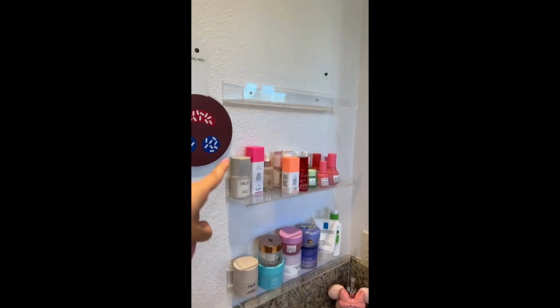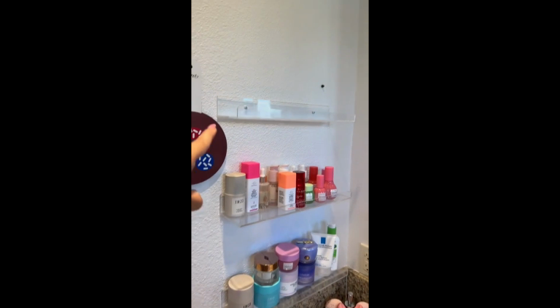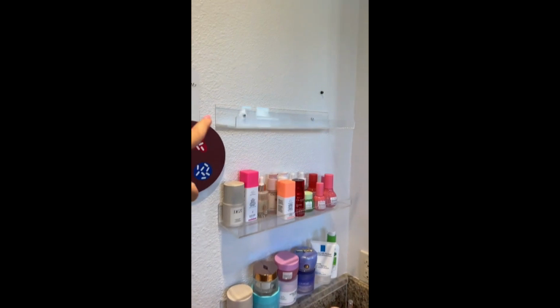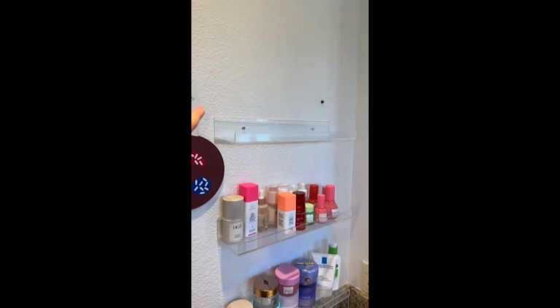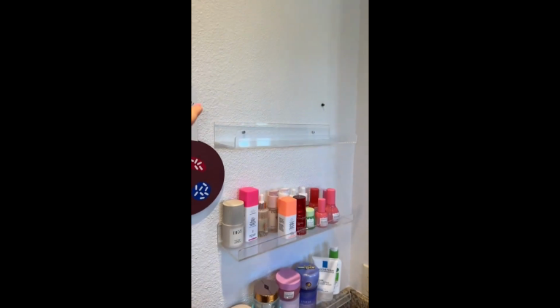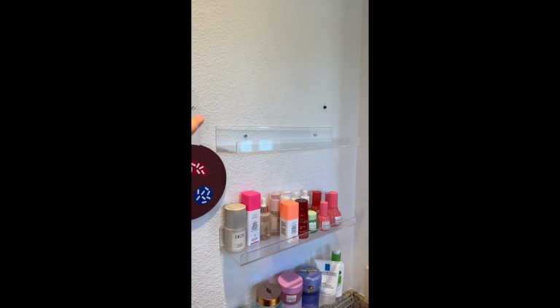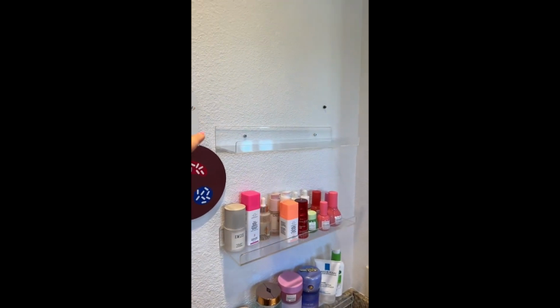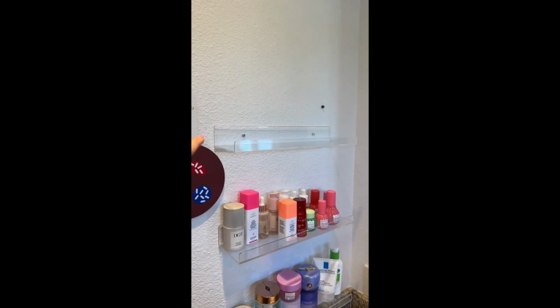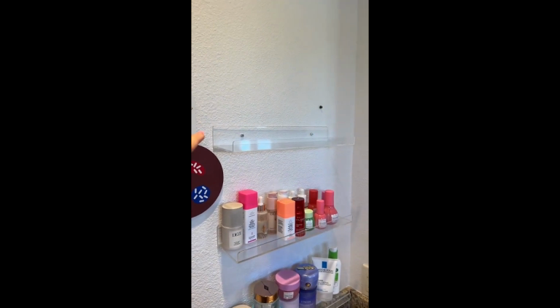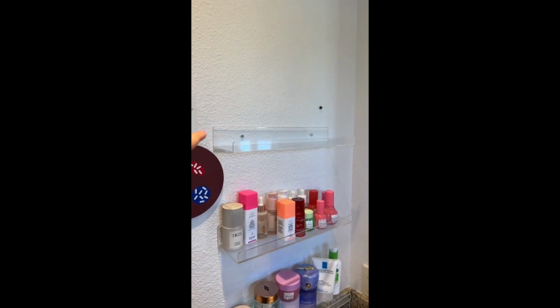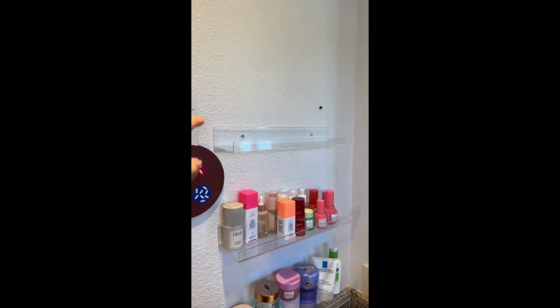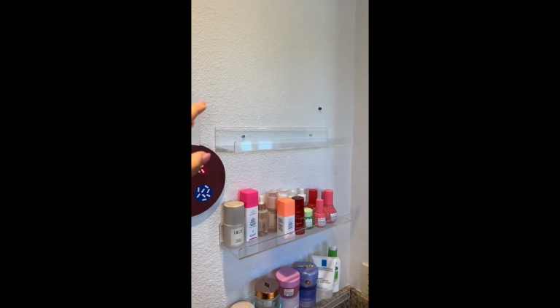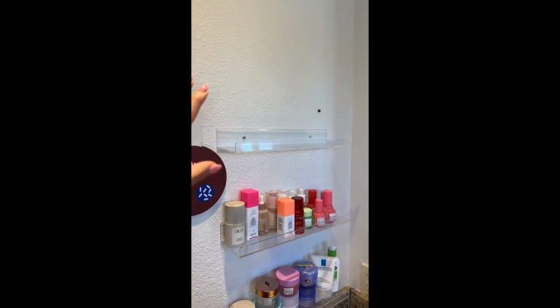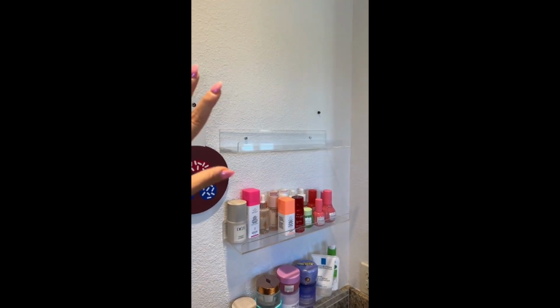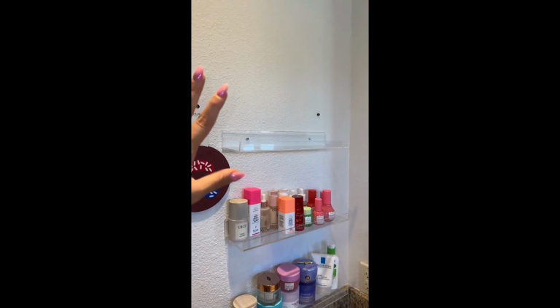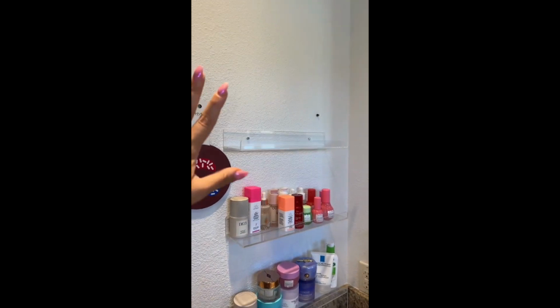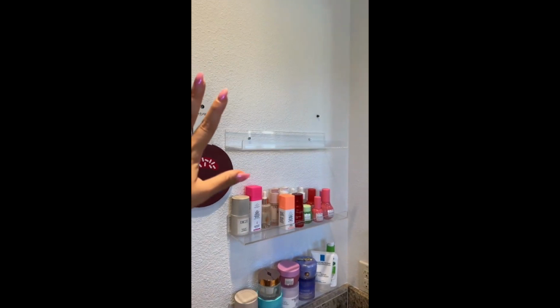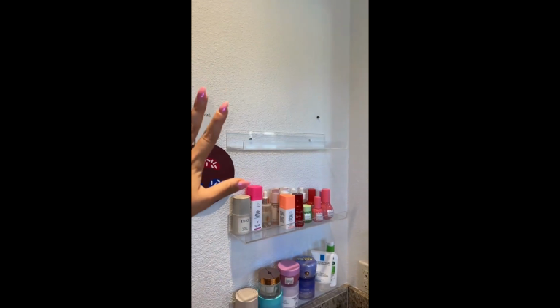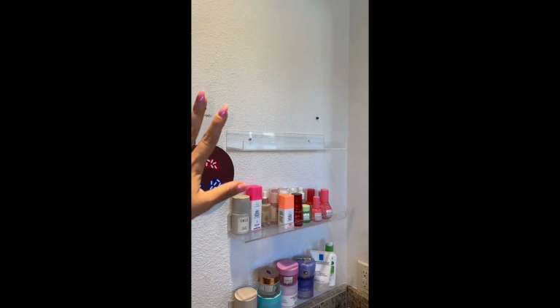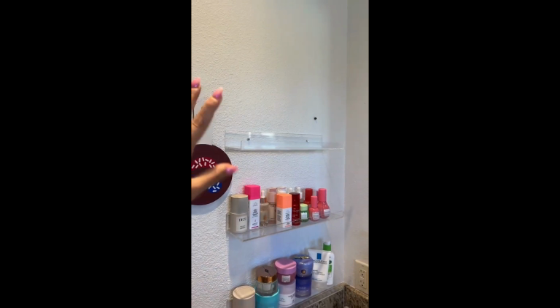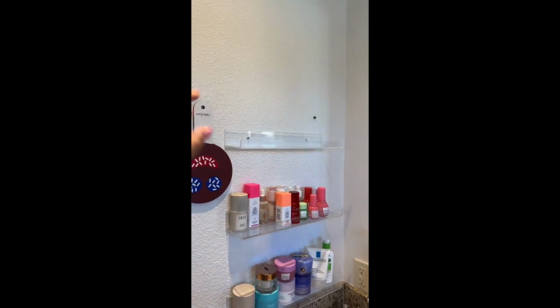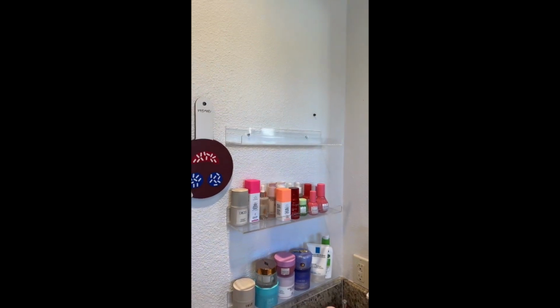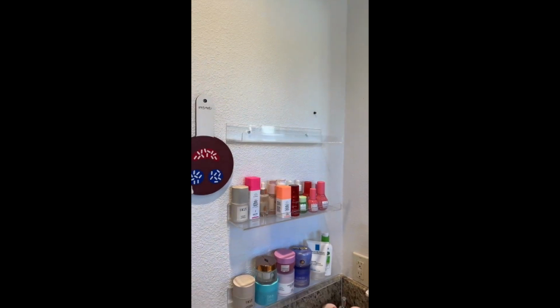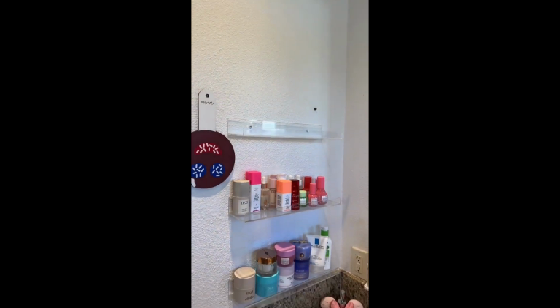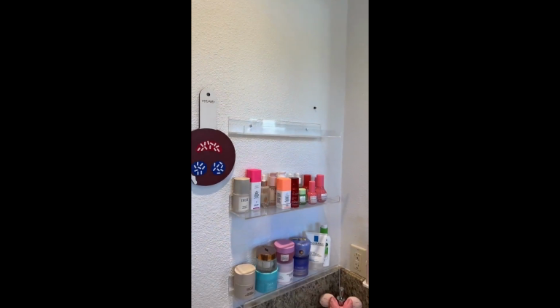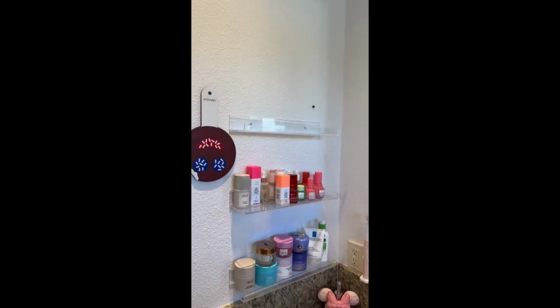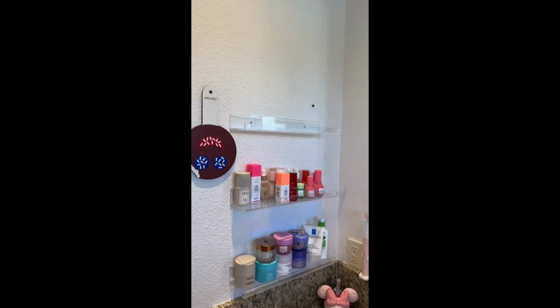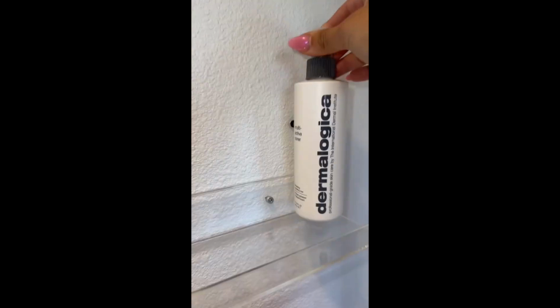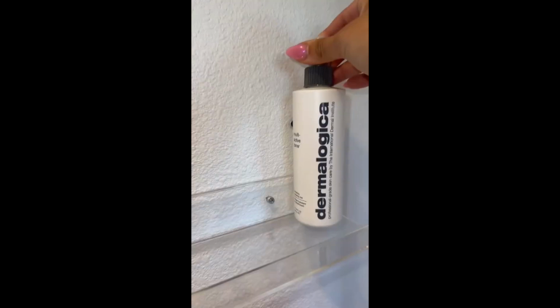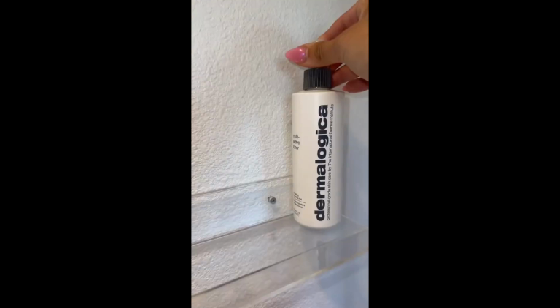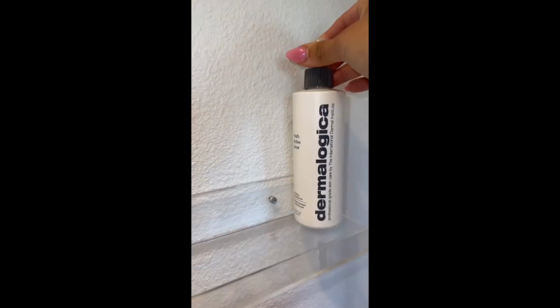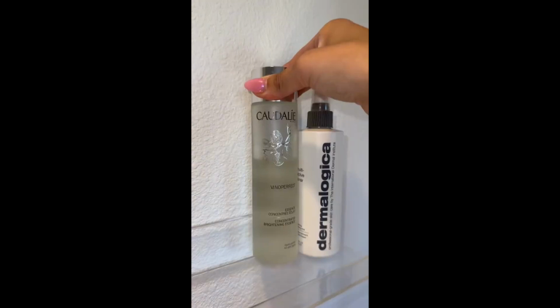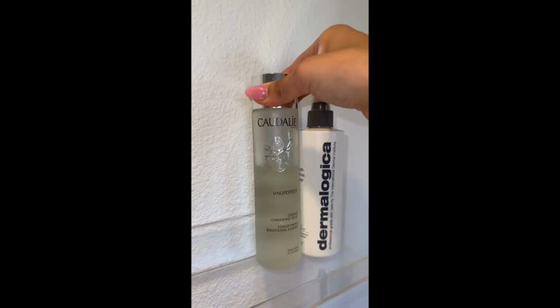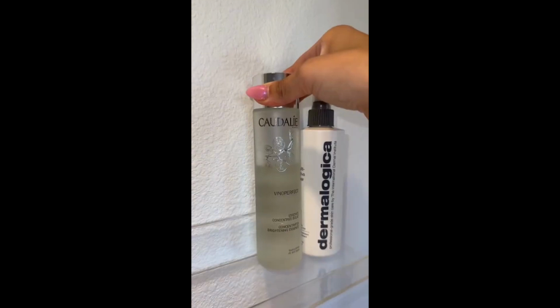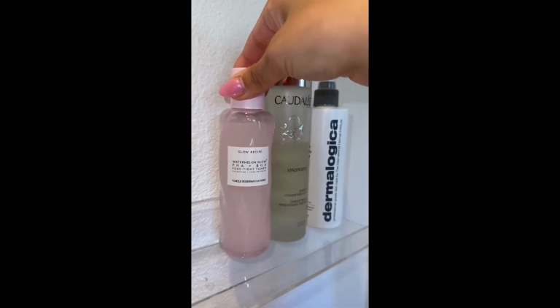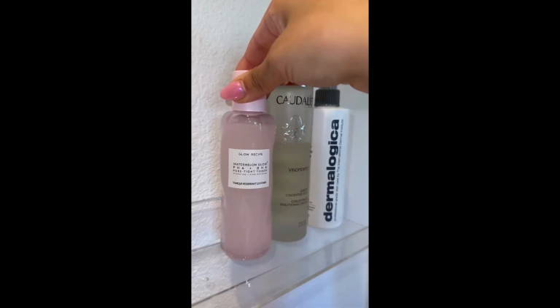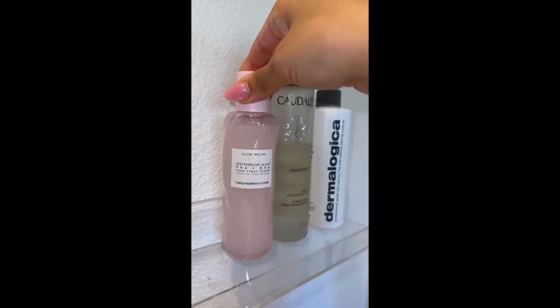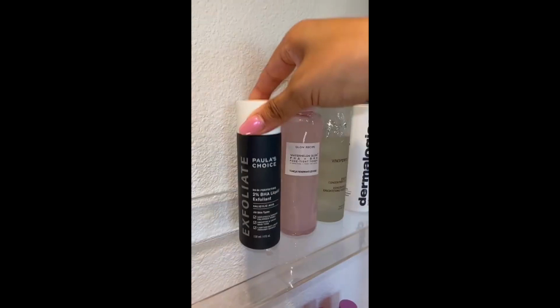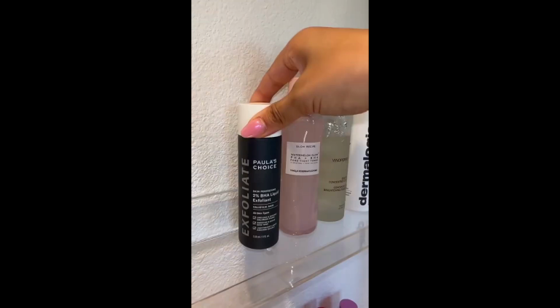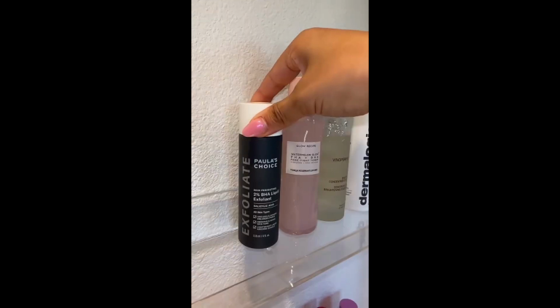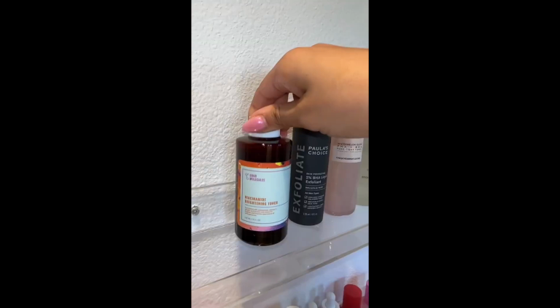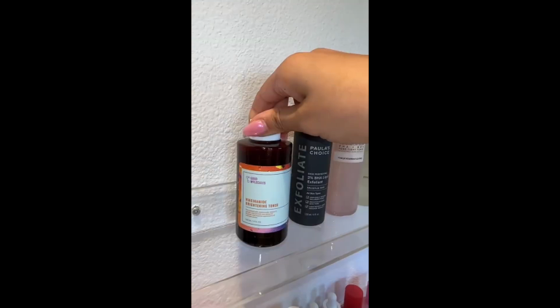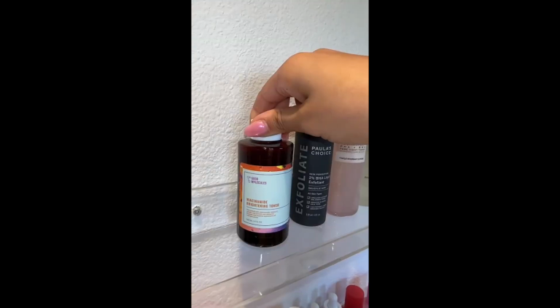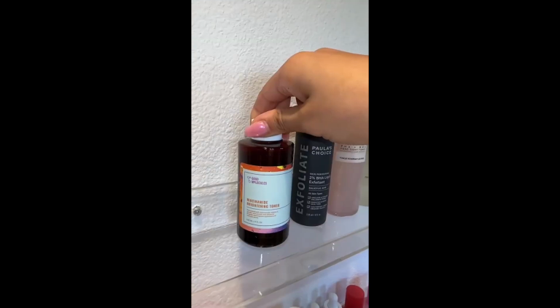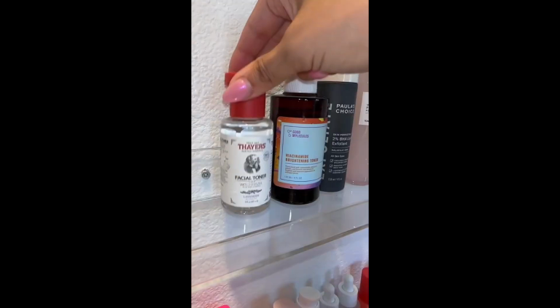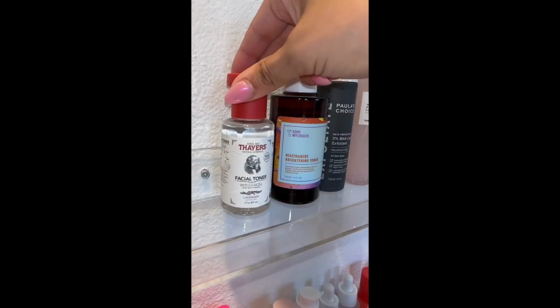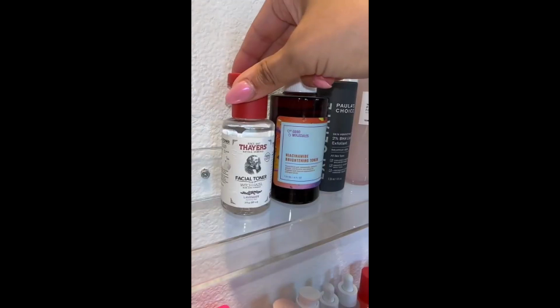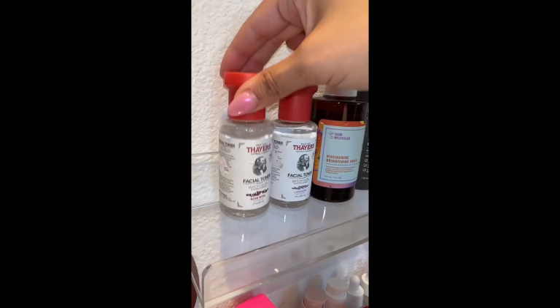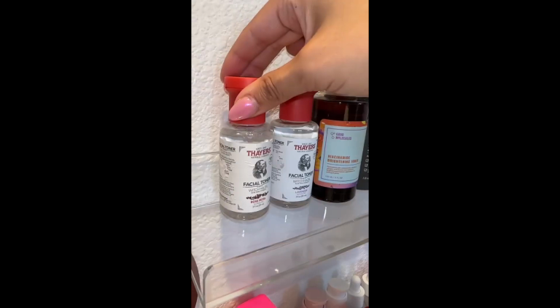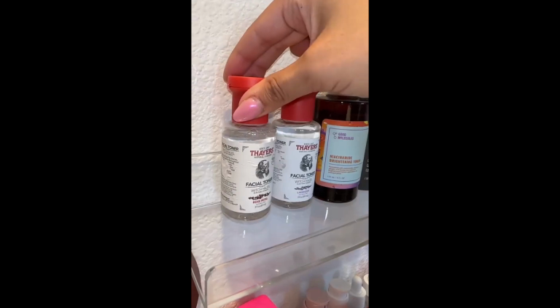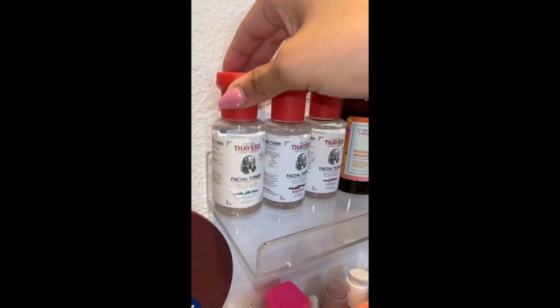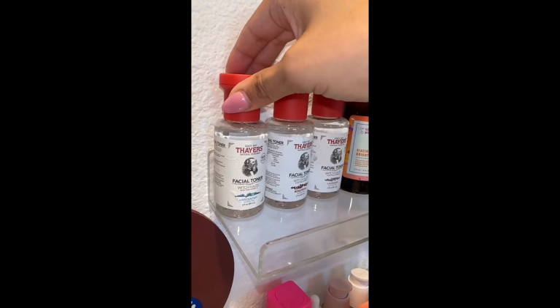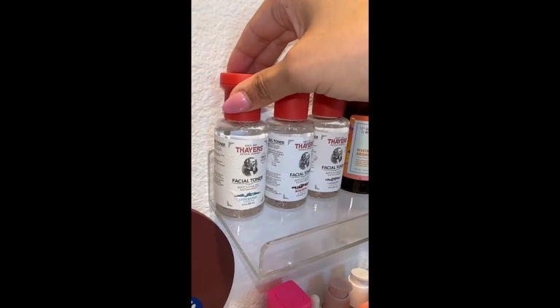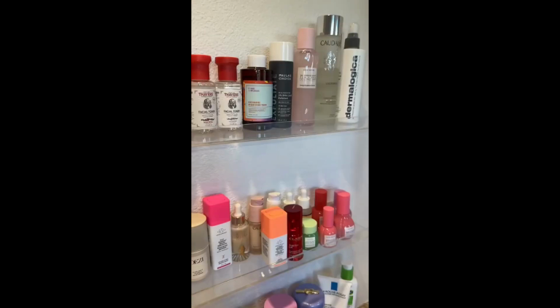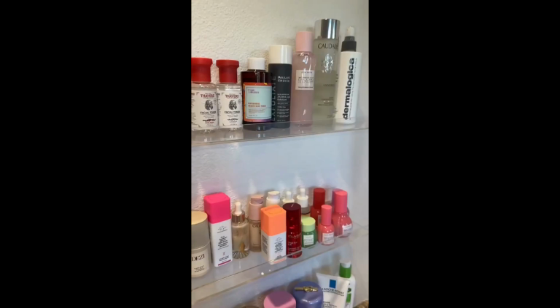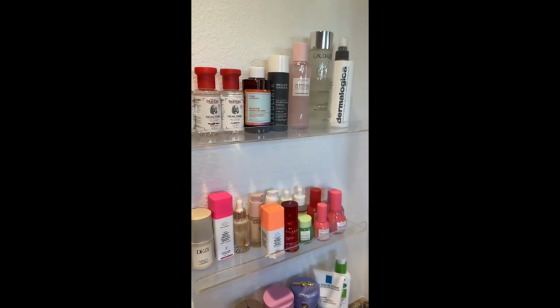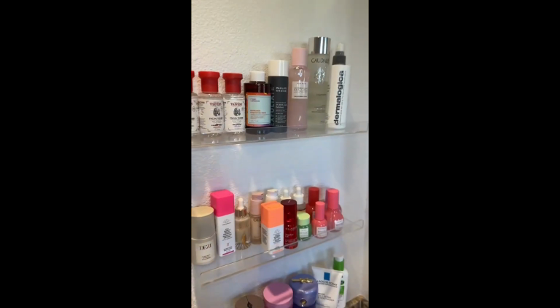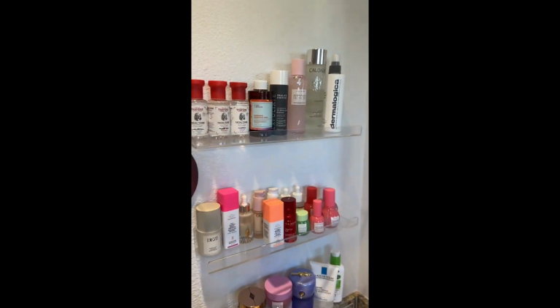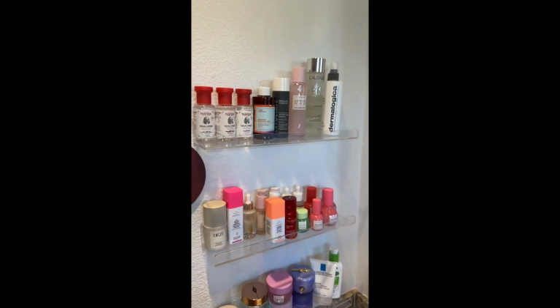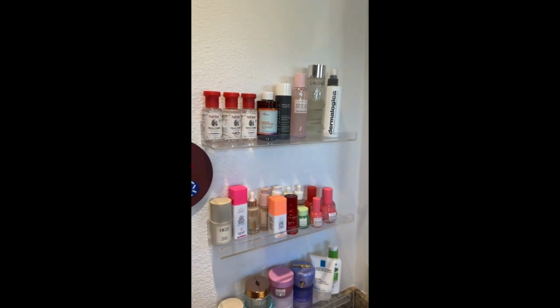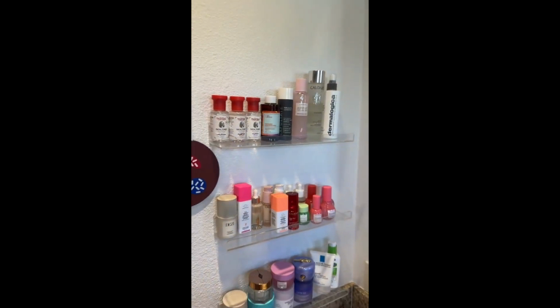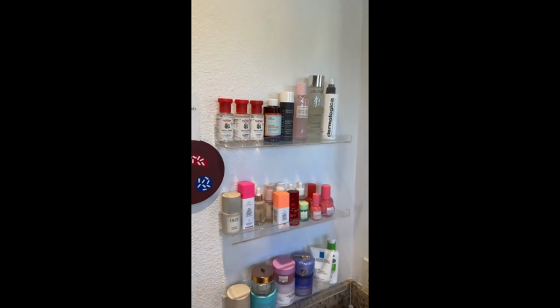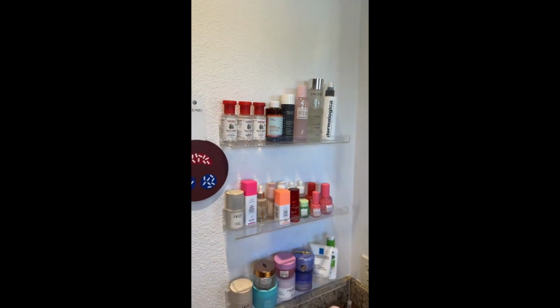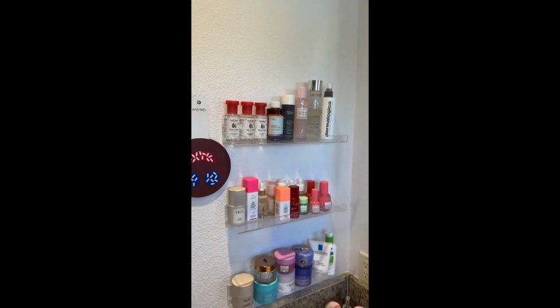On the third shelf, I'm going to put all of my toners. What do you guys think?